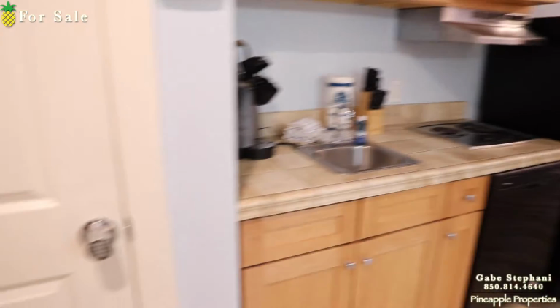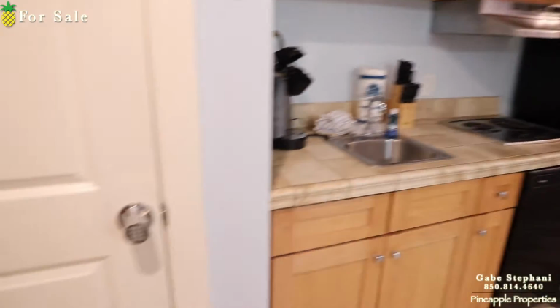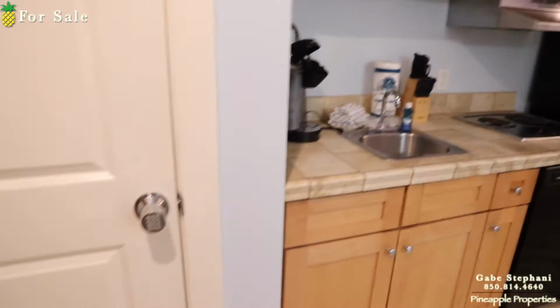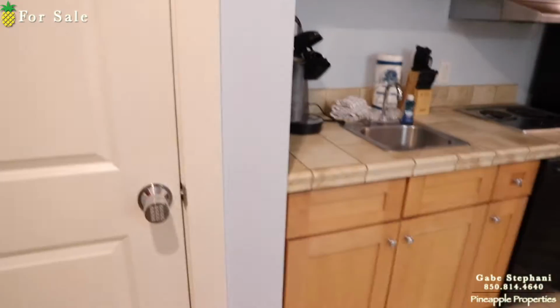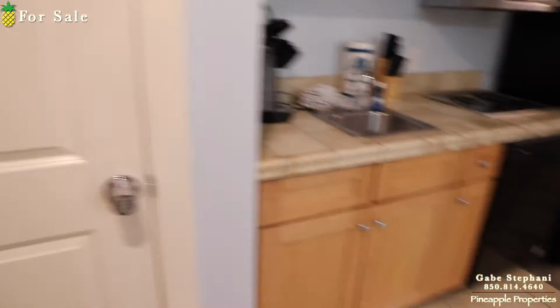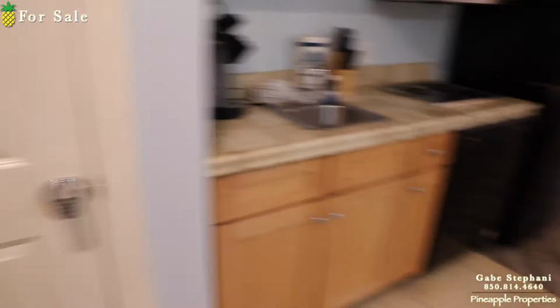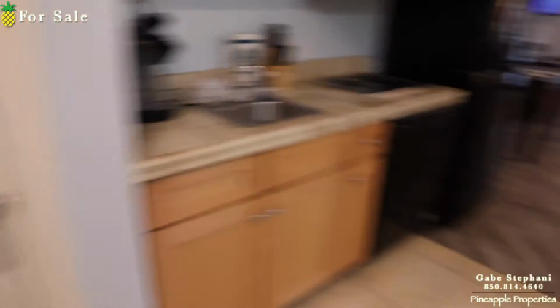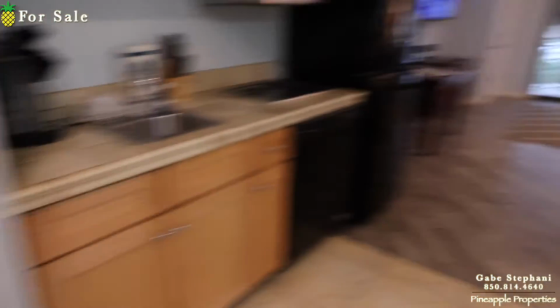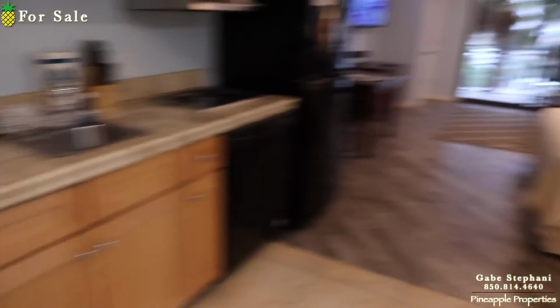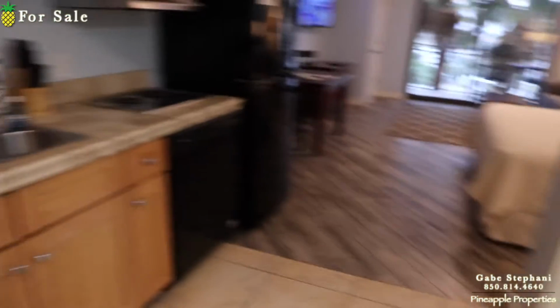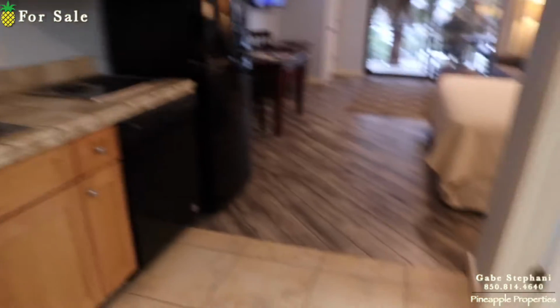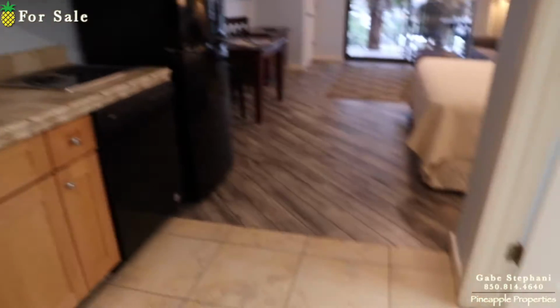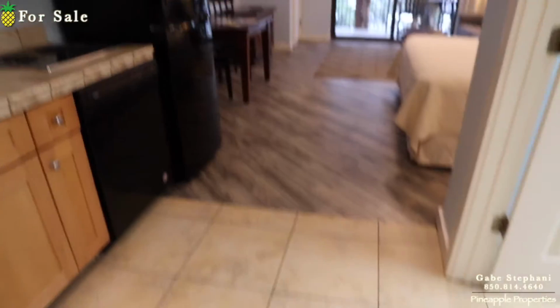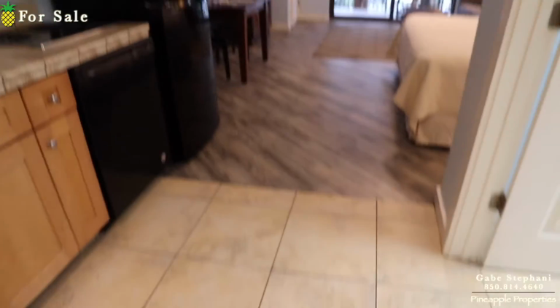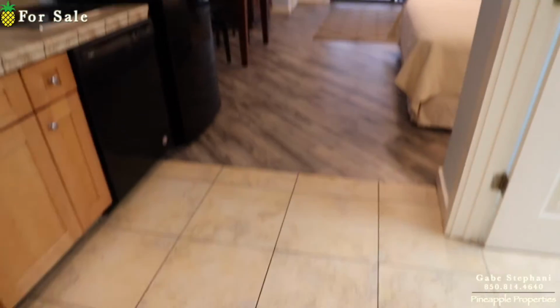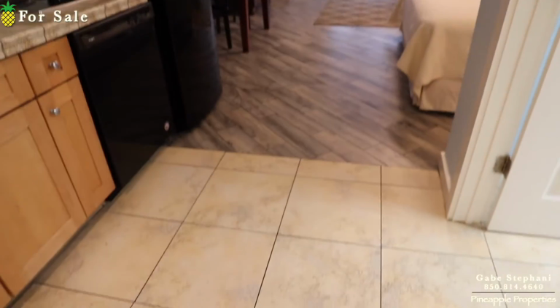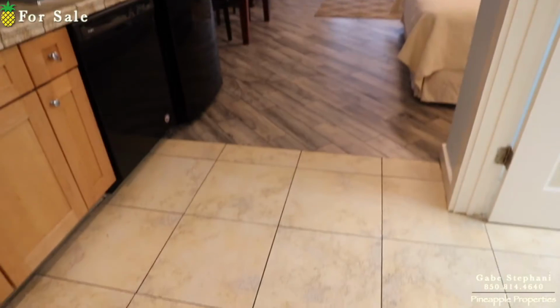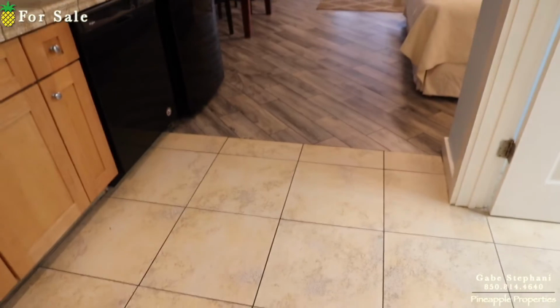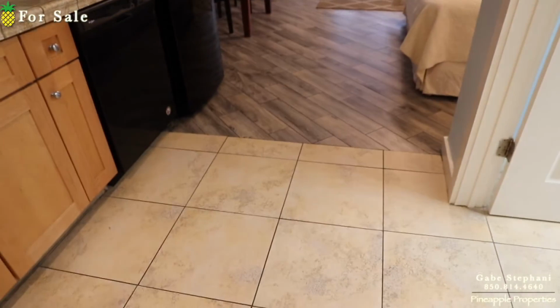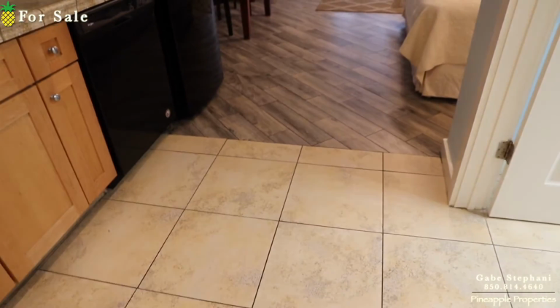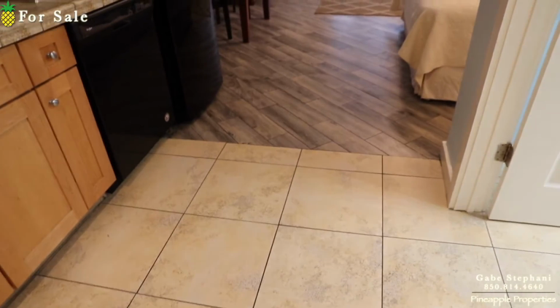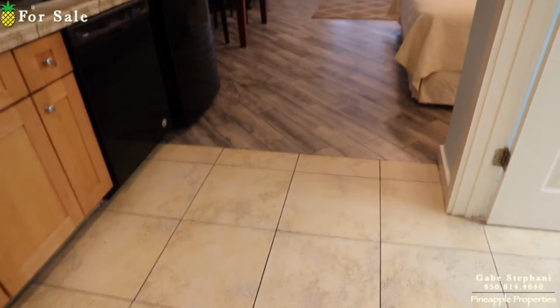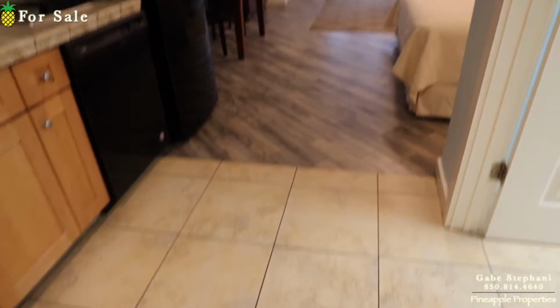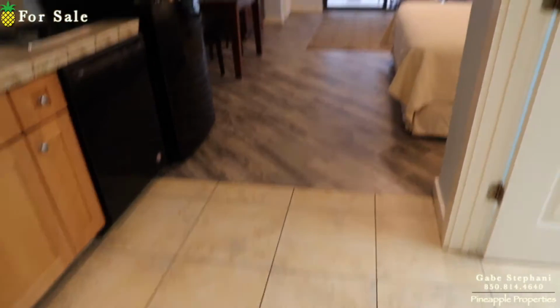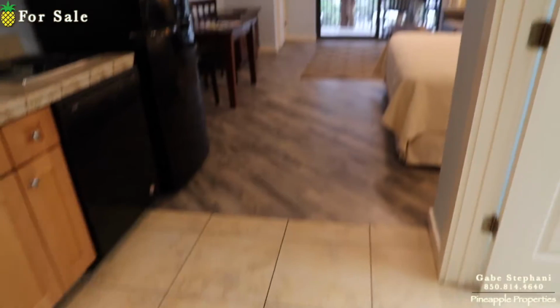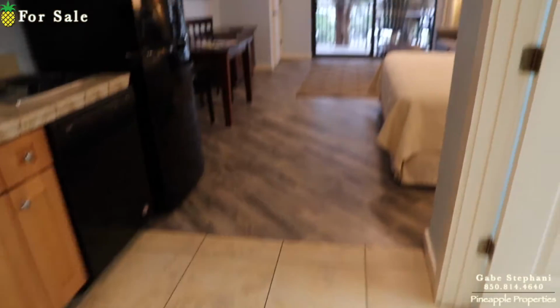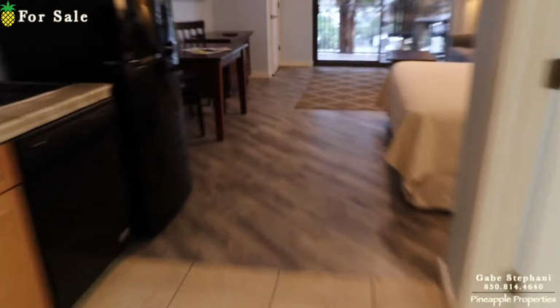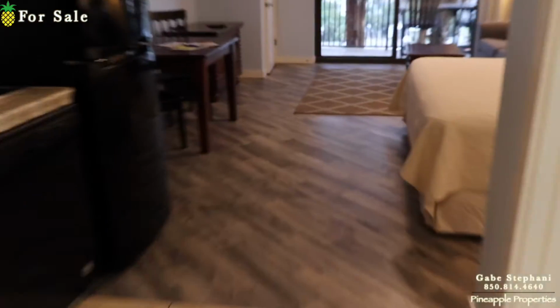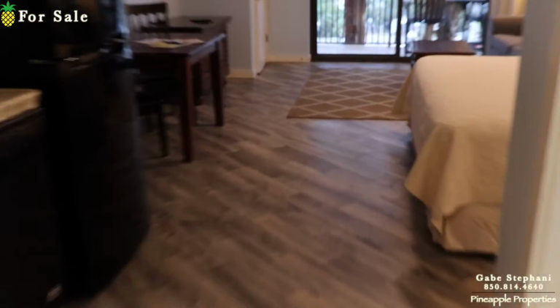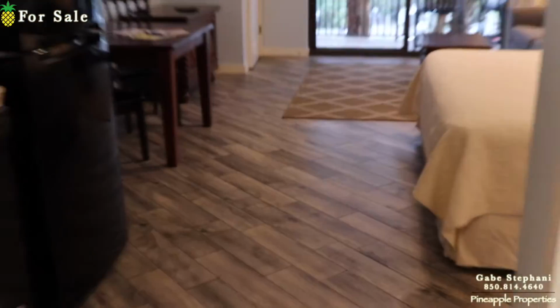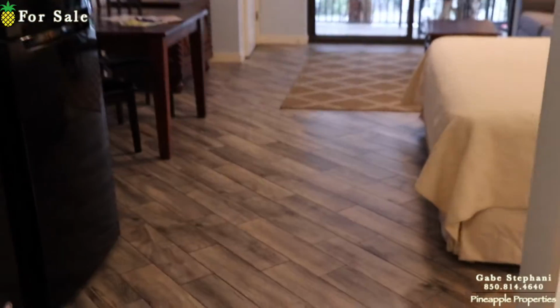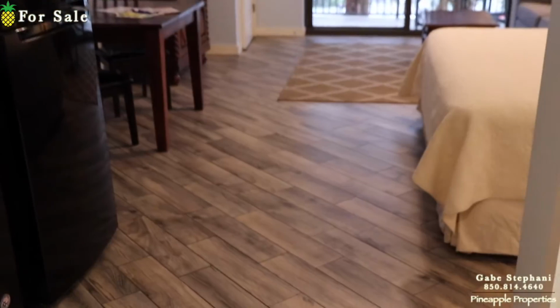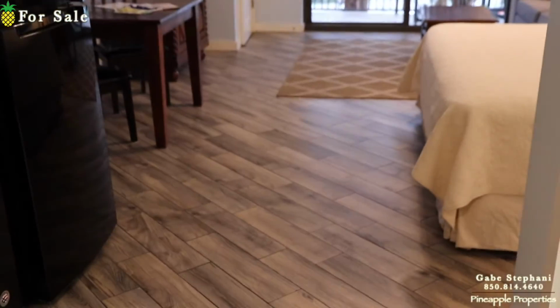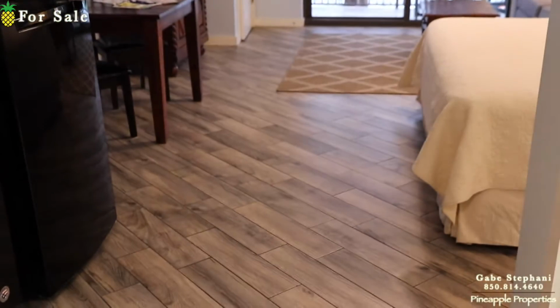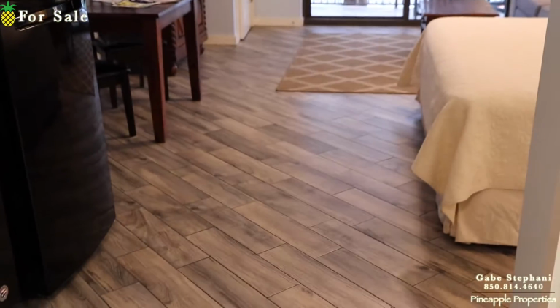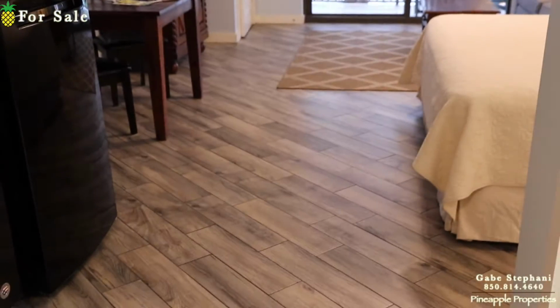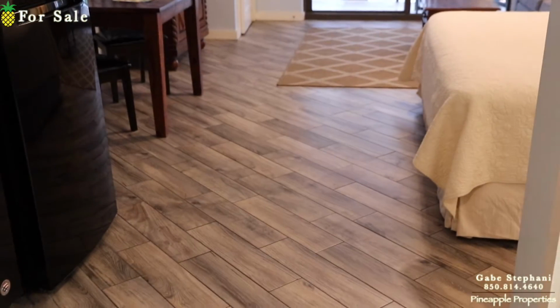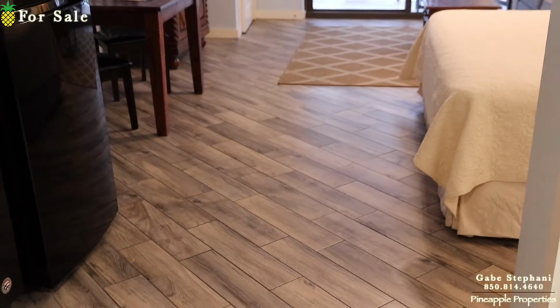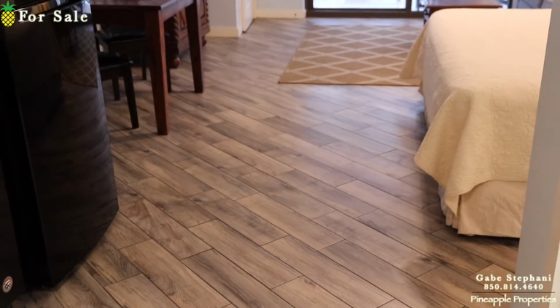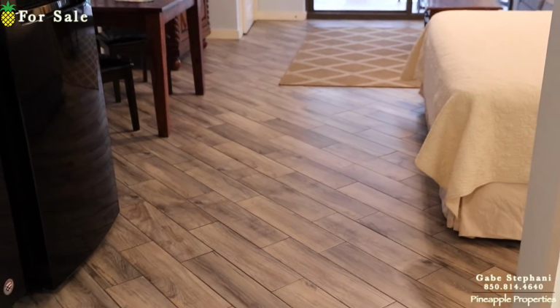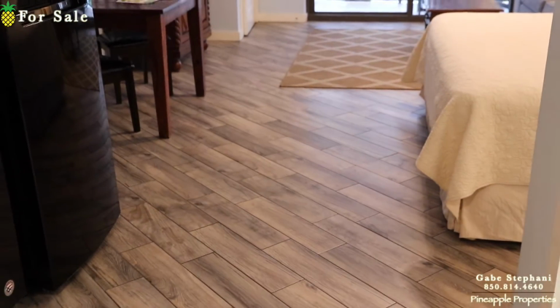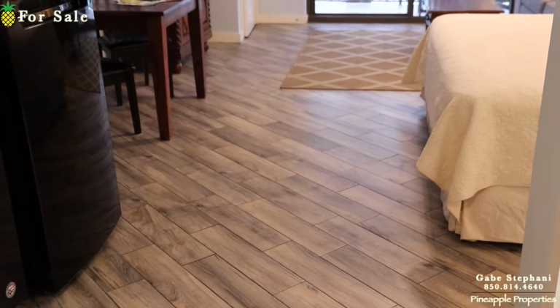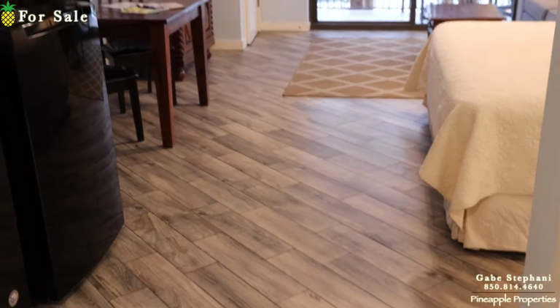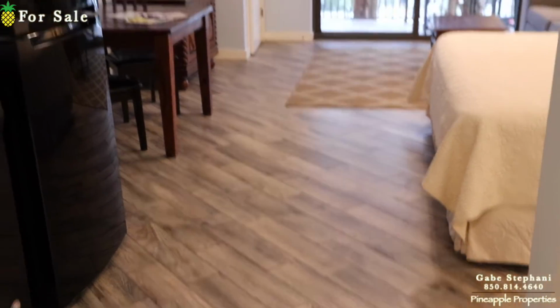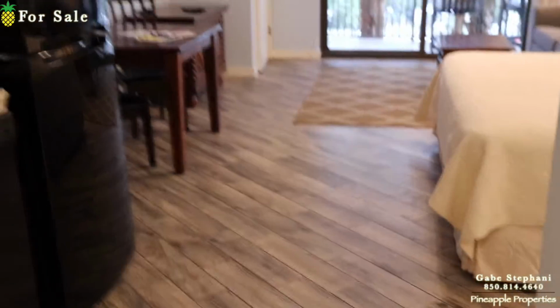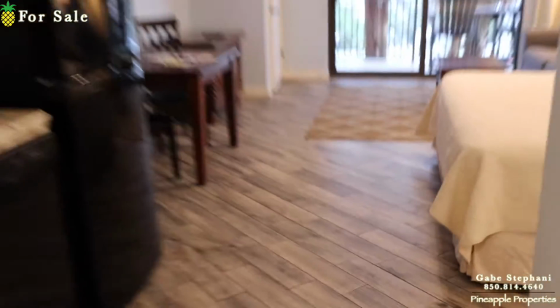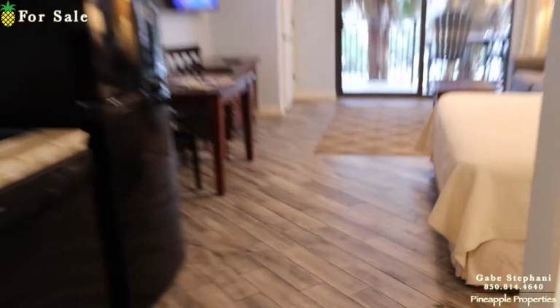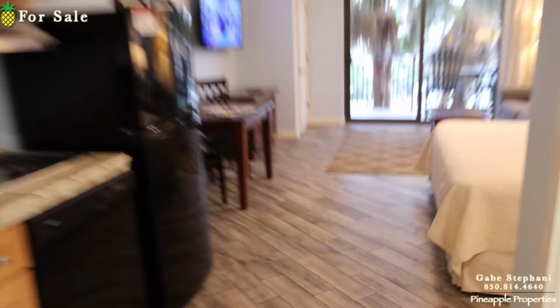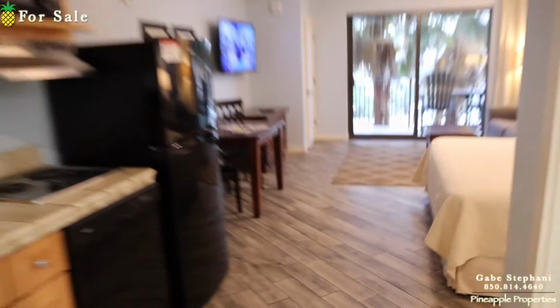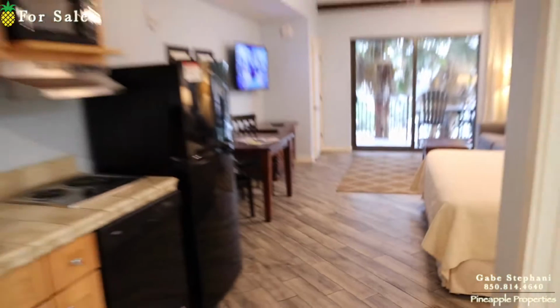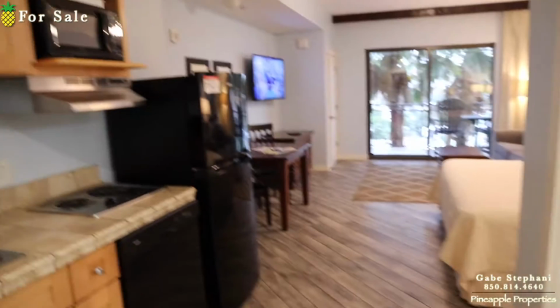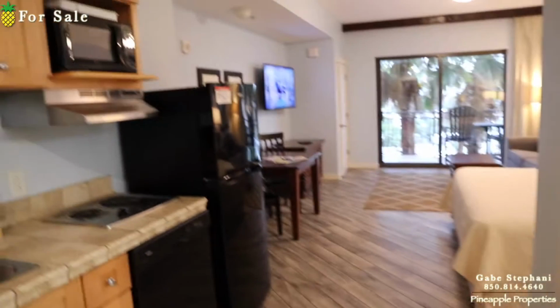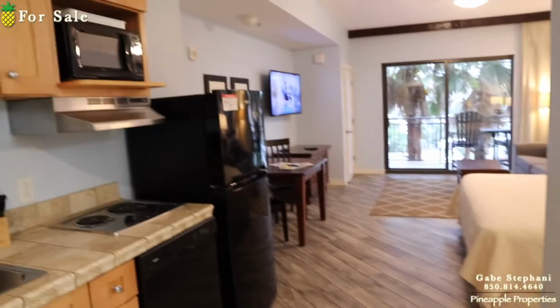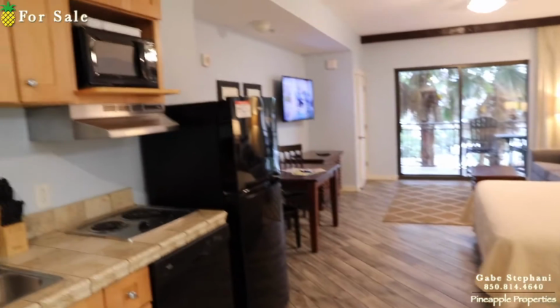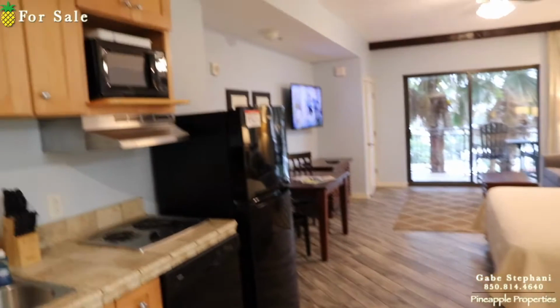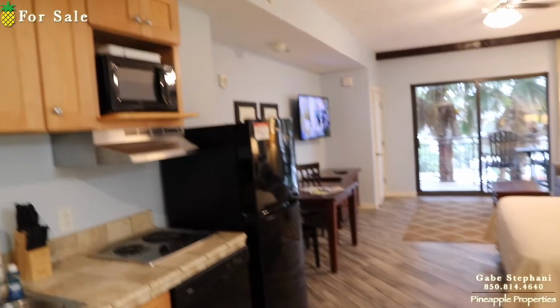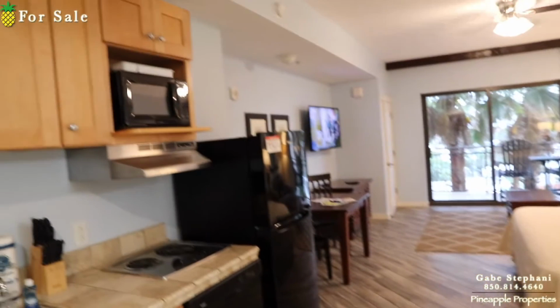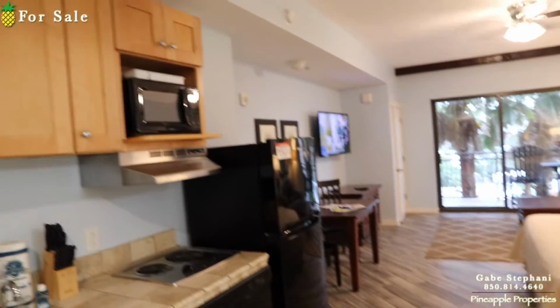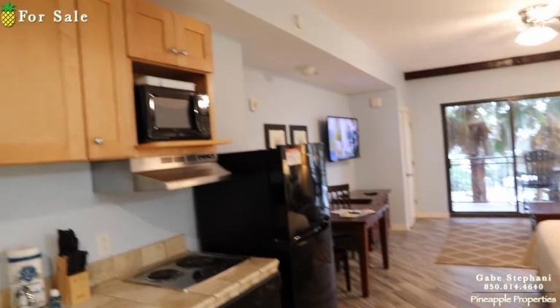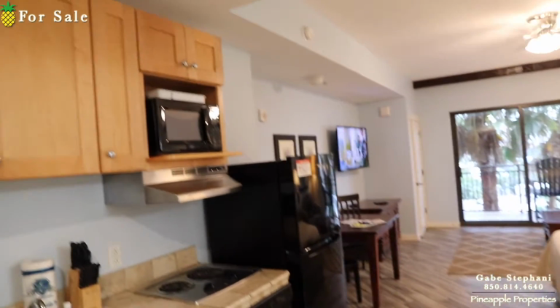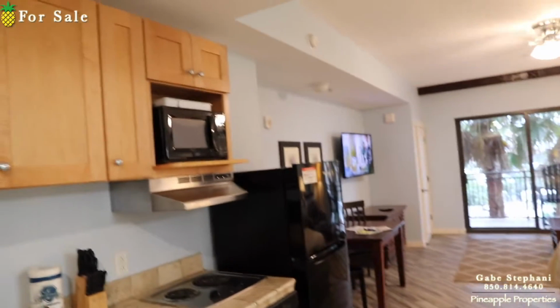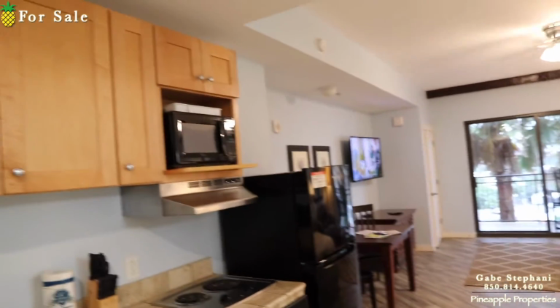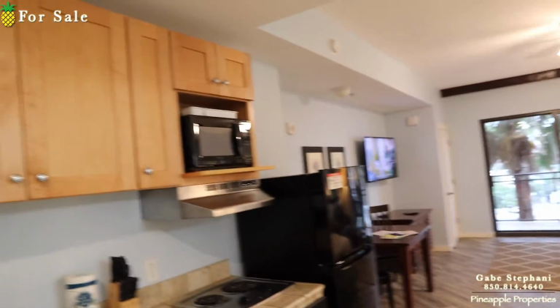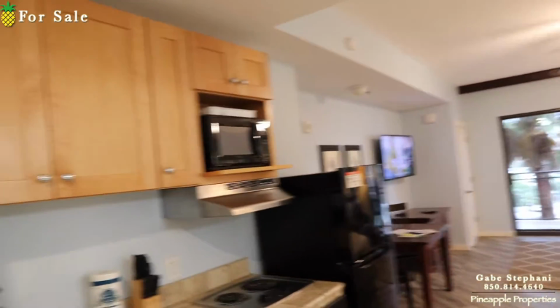When I first walk in, you can see it's all tiled floors — even that wood-look tile is tile. It's kind of bulletproof.